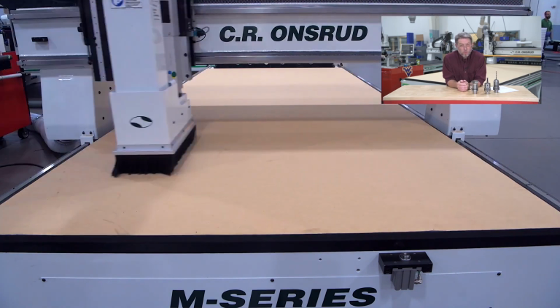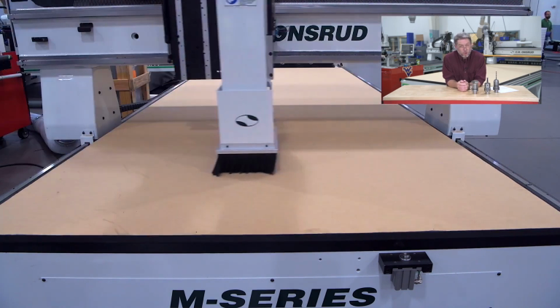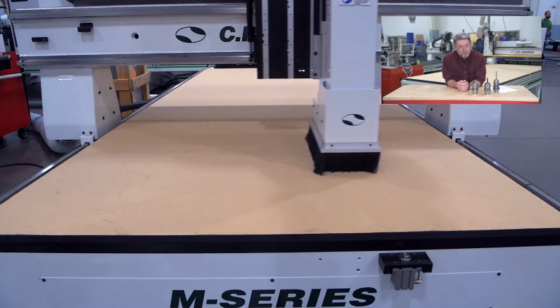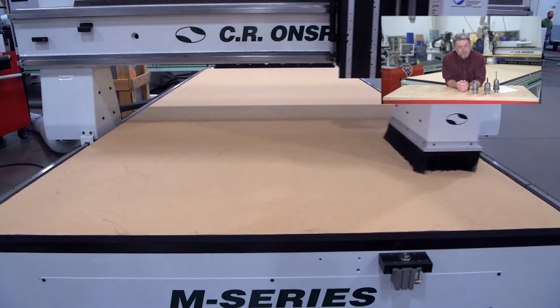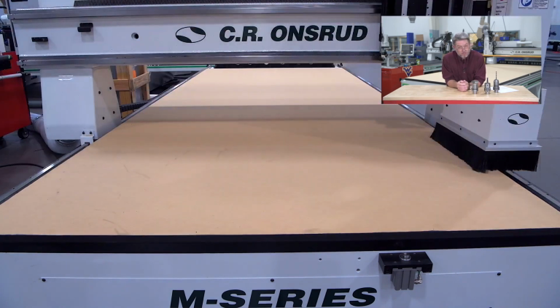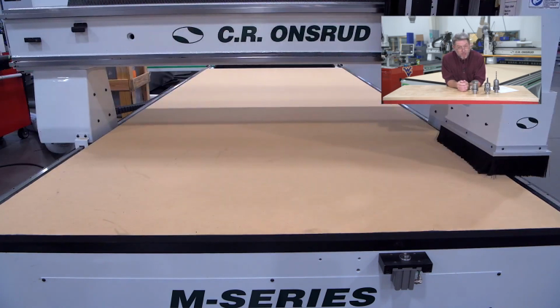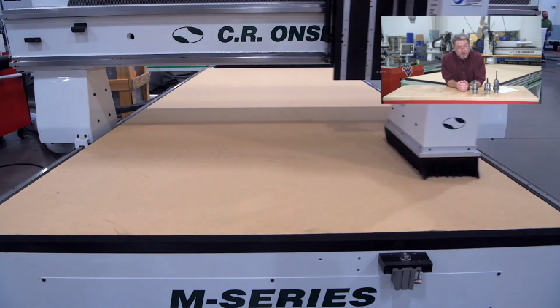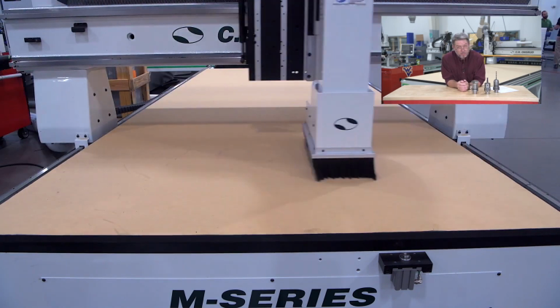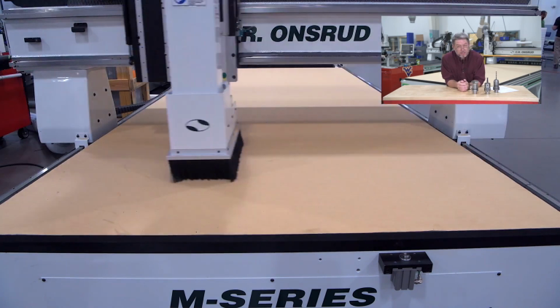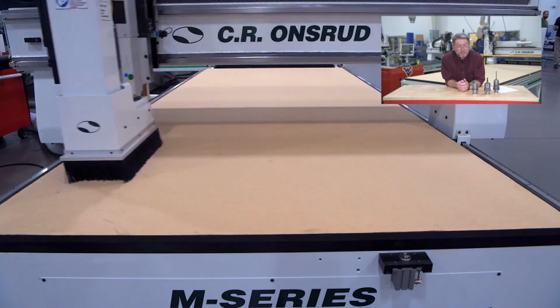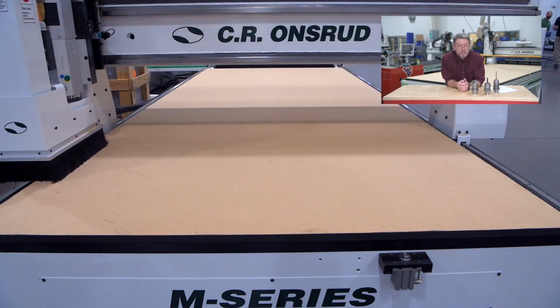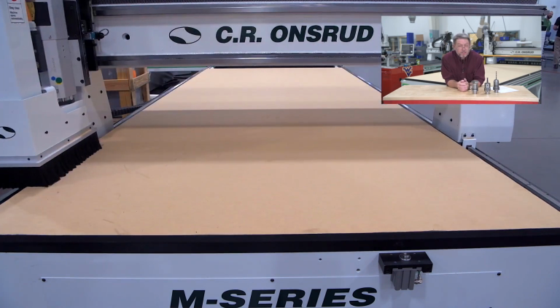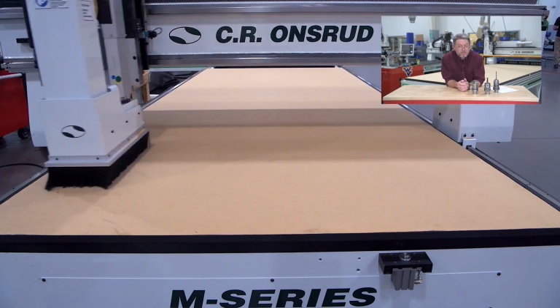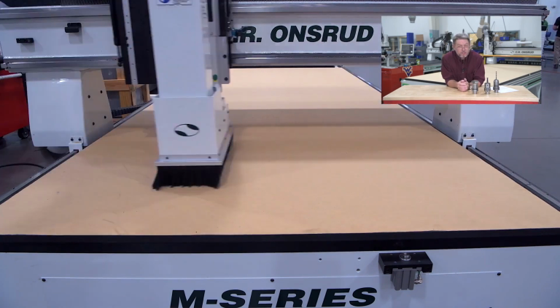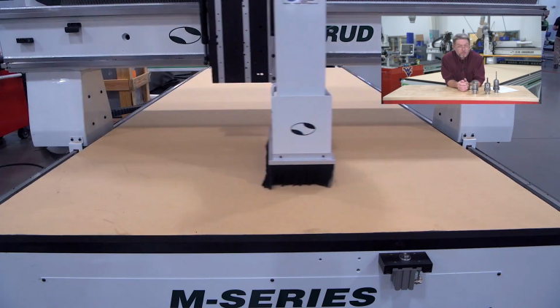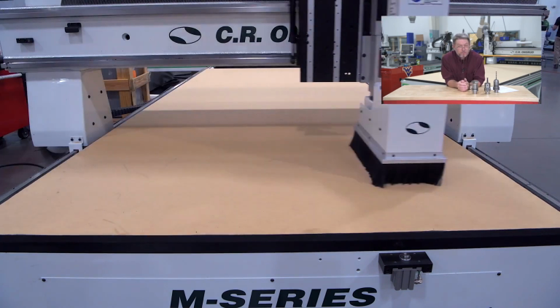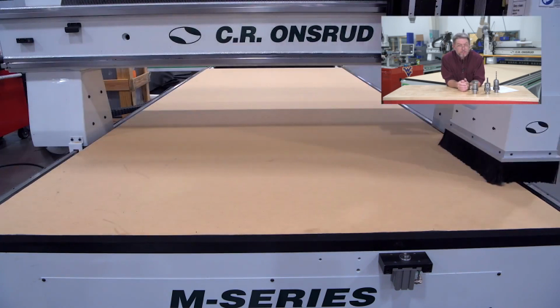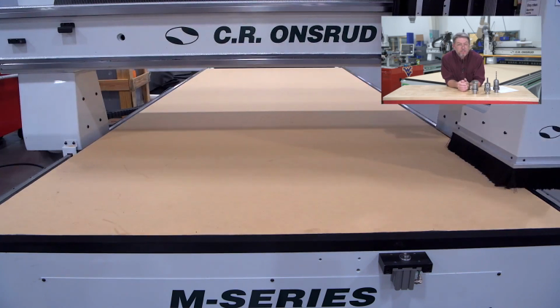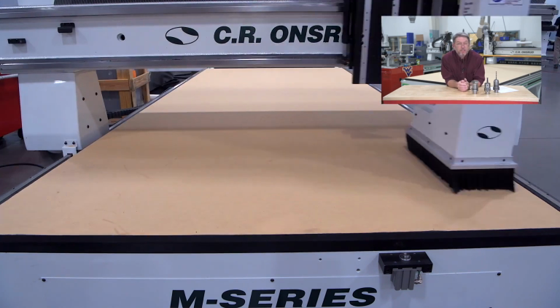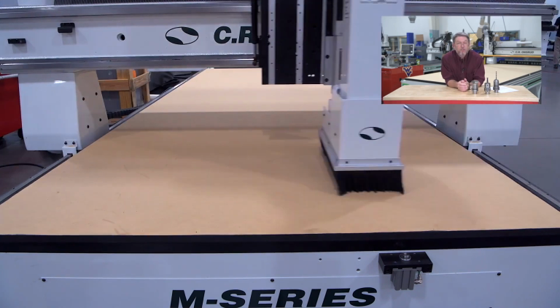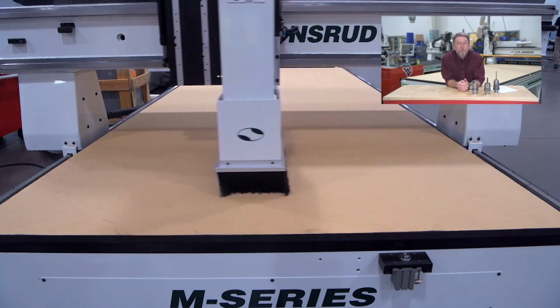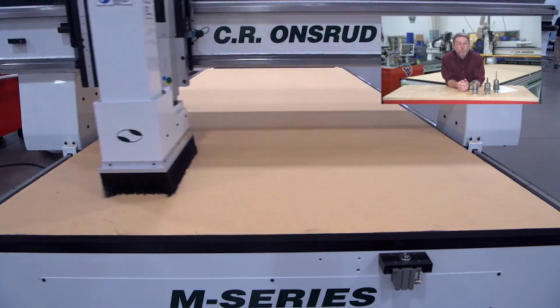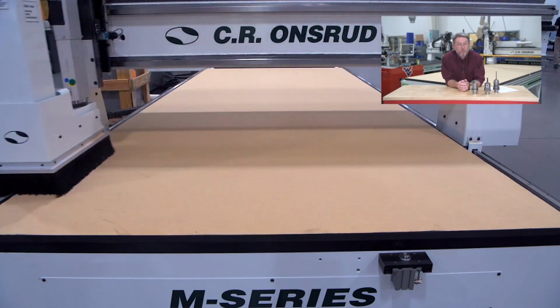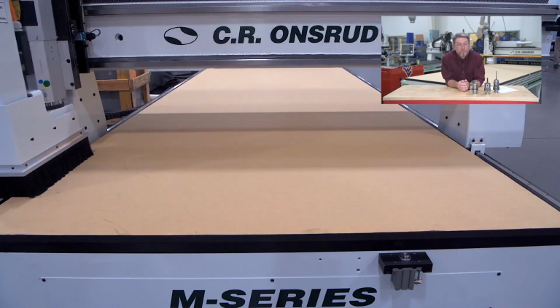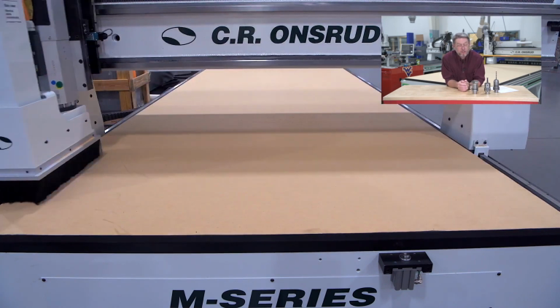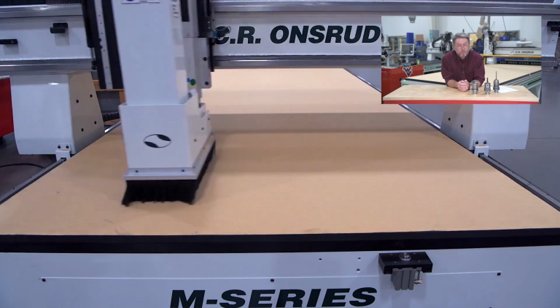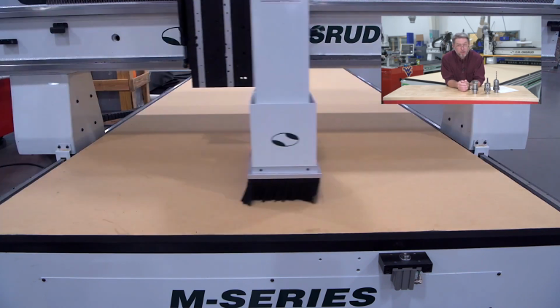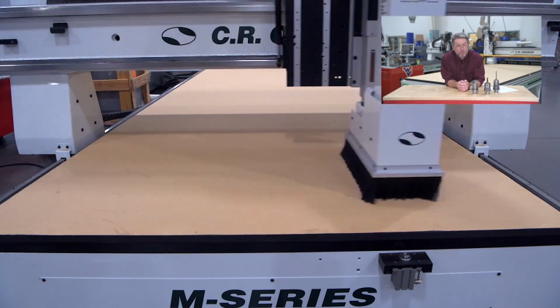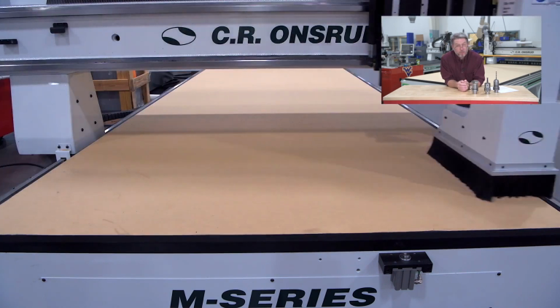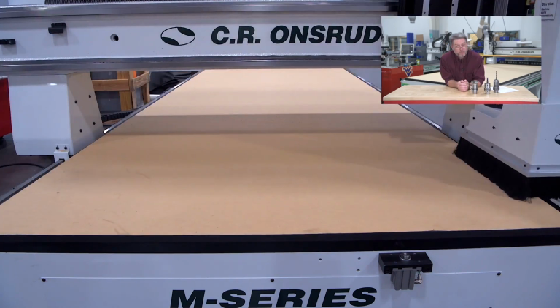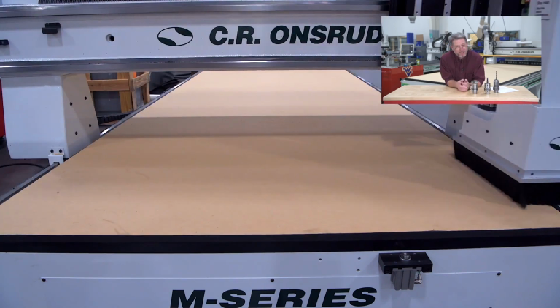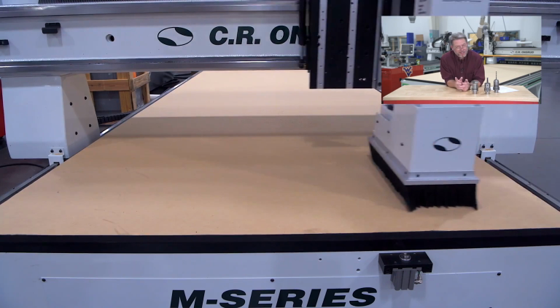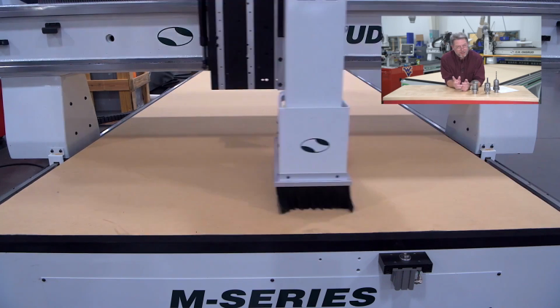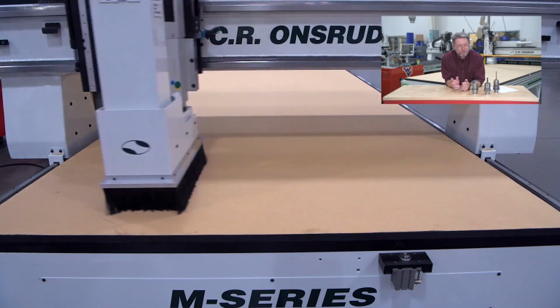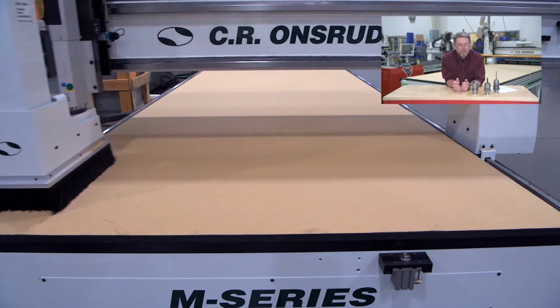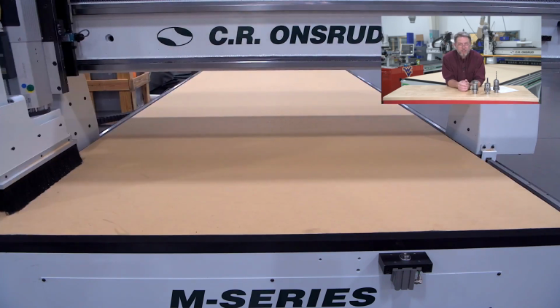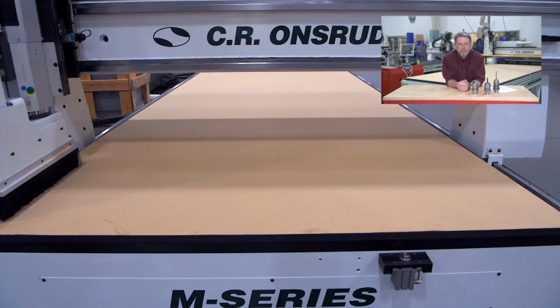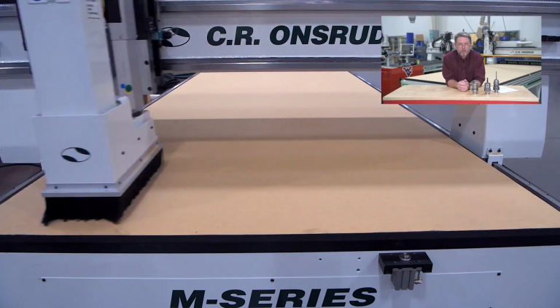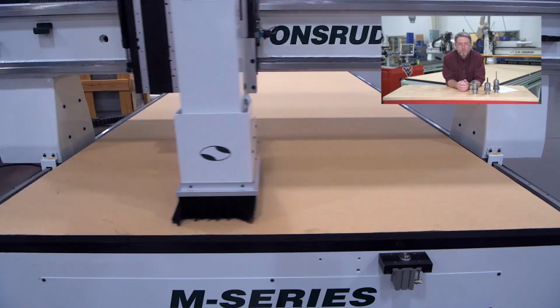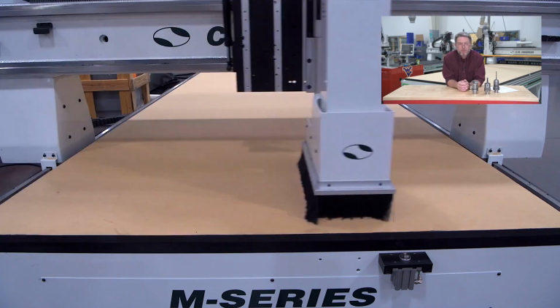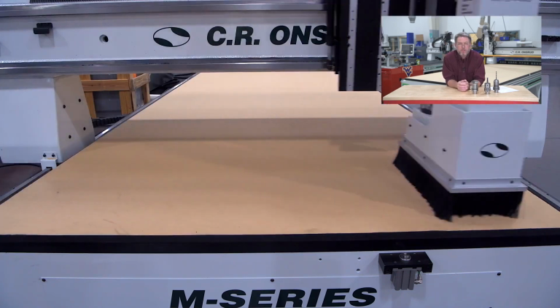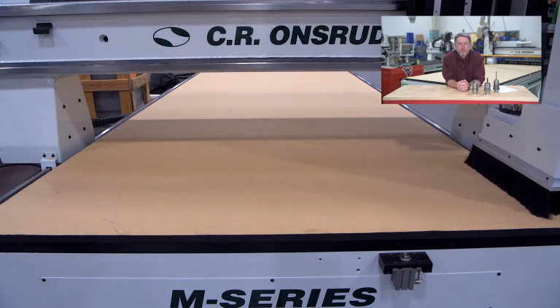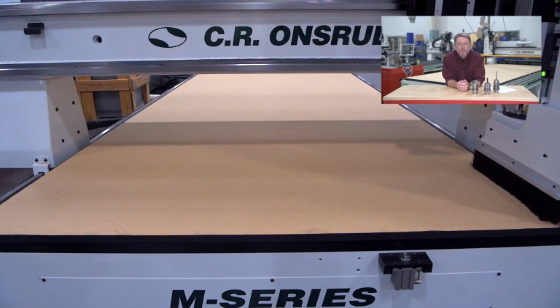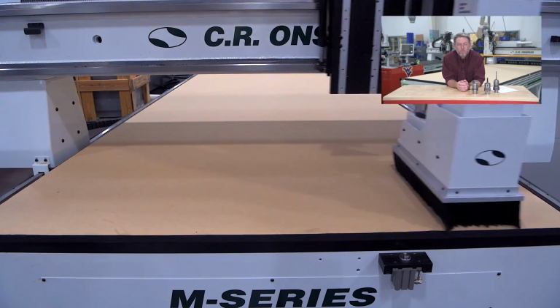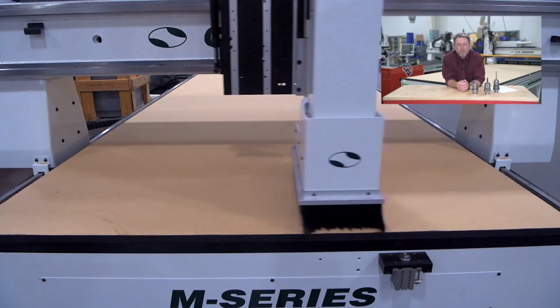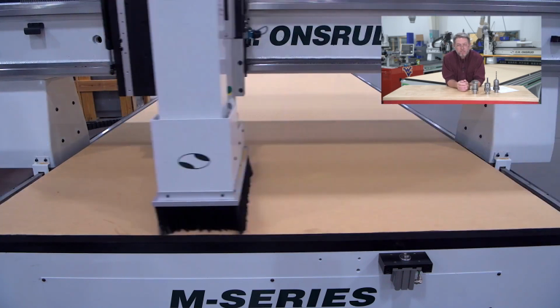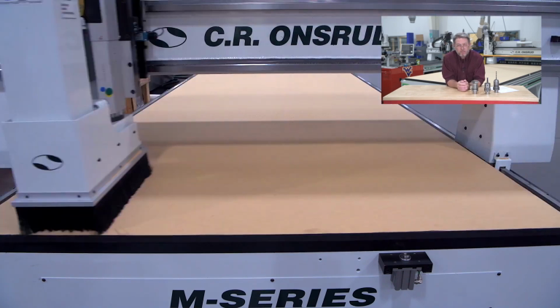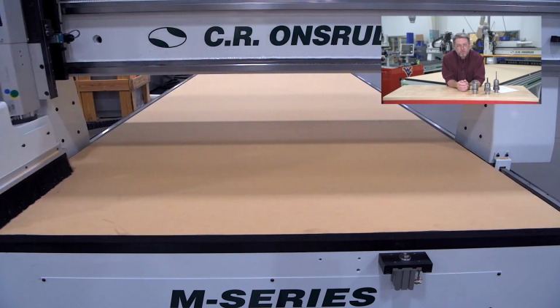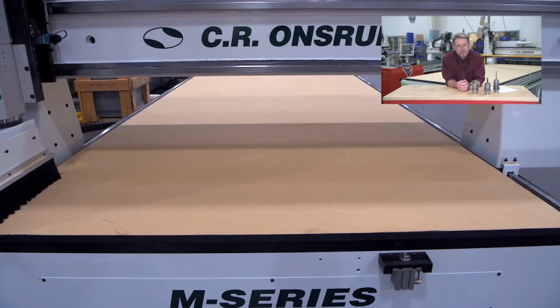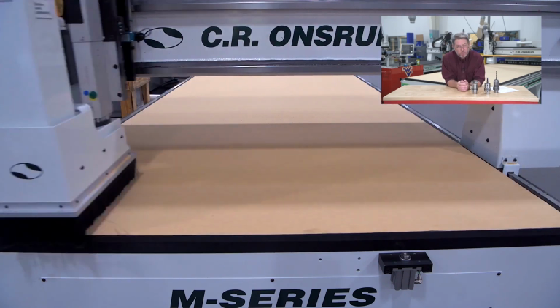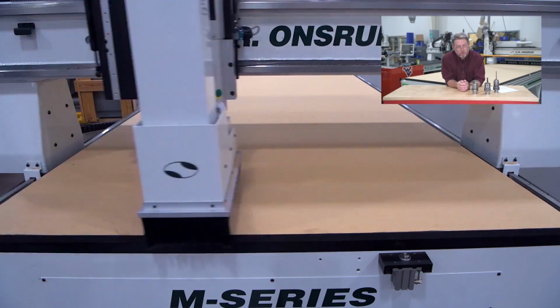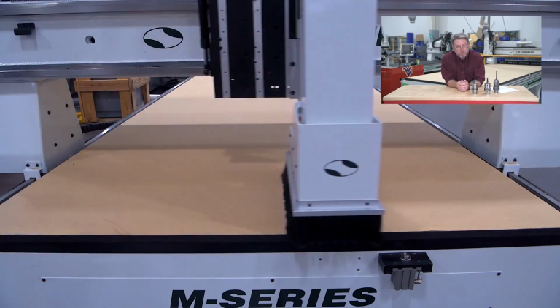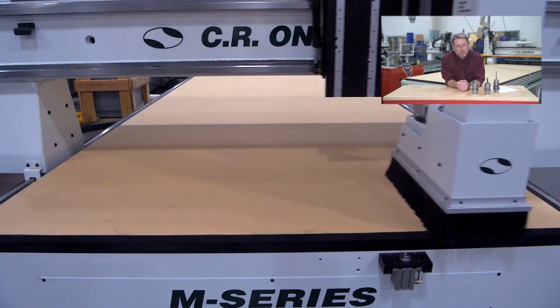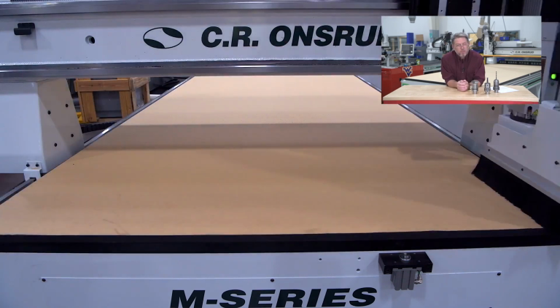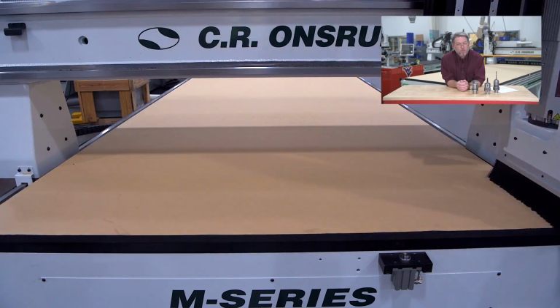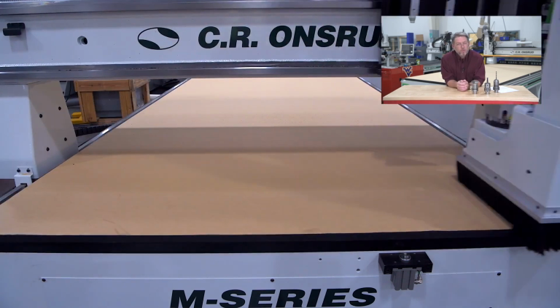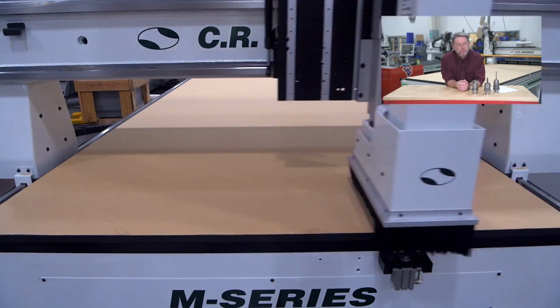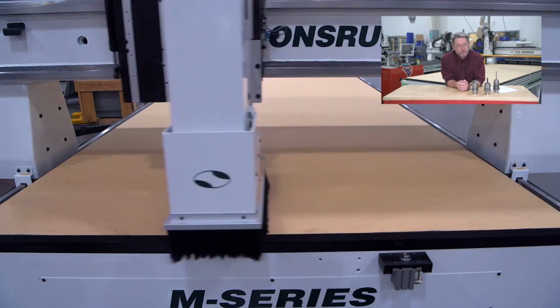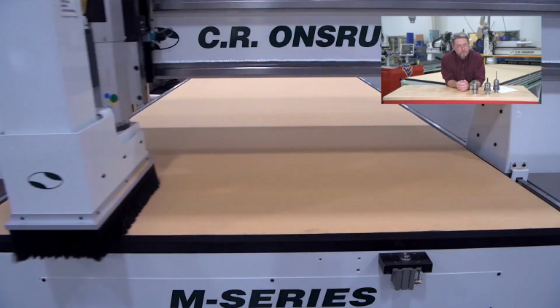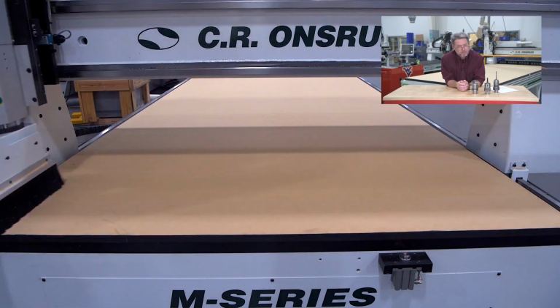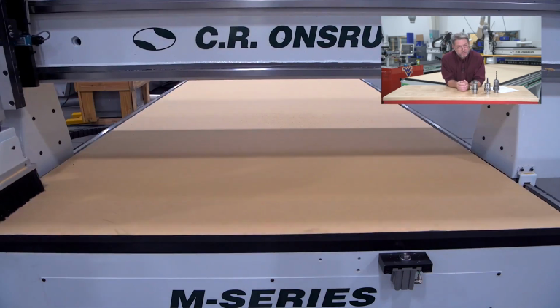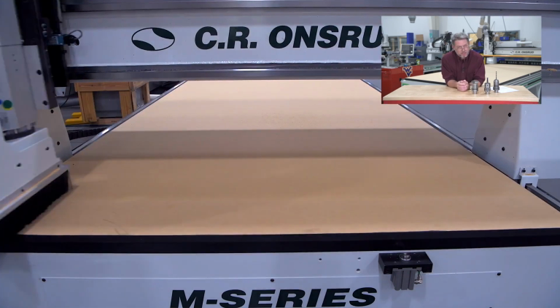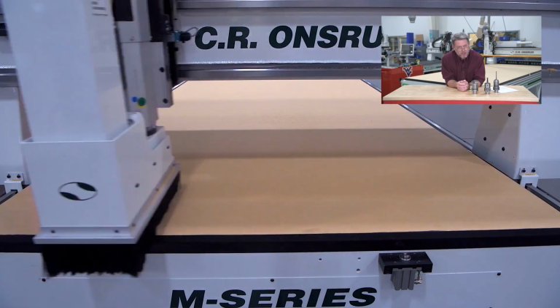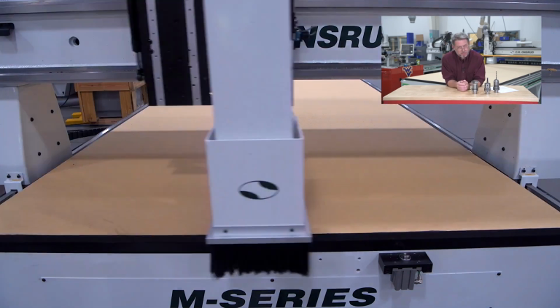Once the bottom is surfaced, then you'll want to flip it over. You may need a friend to help you. Once it's flipped over, you'll surface the top.